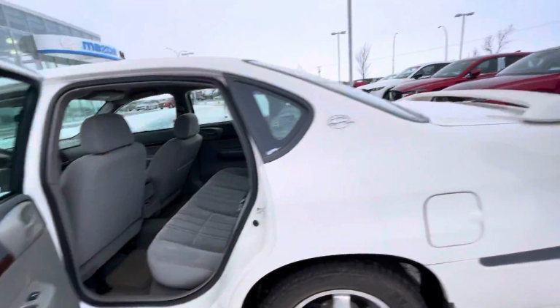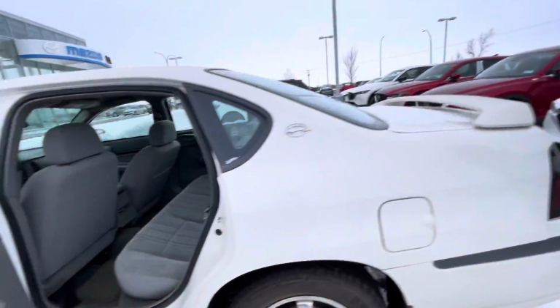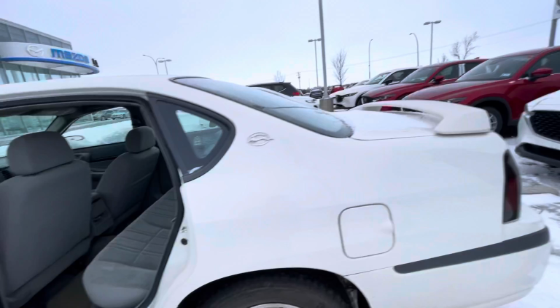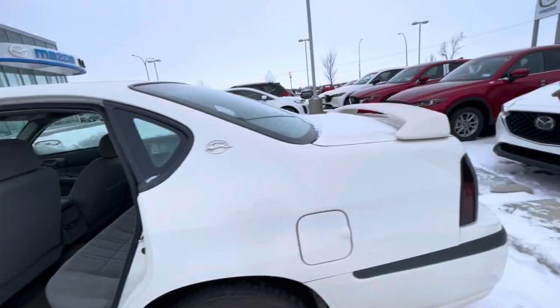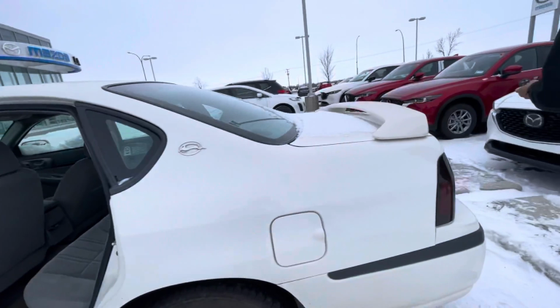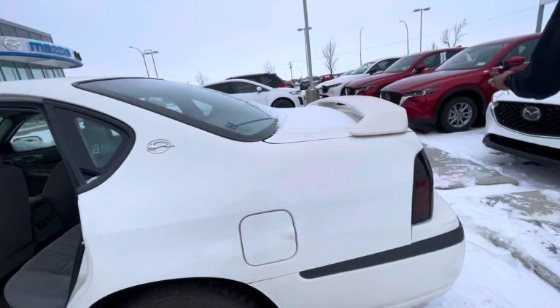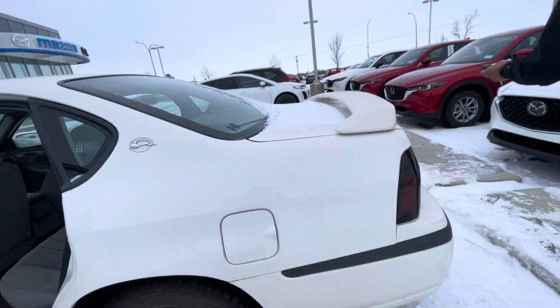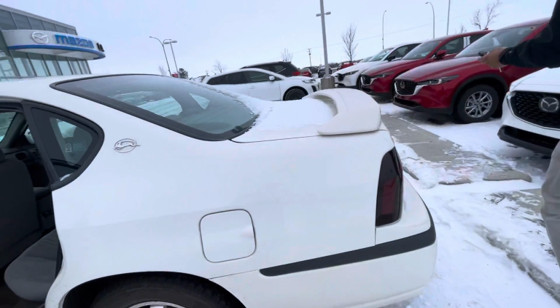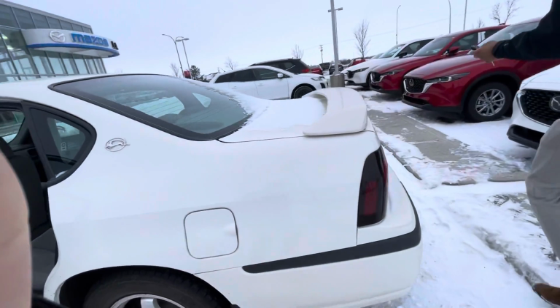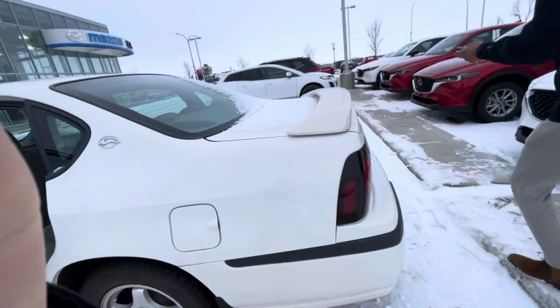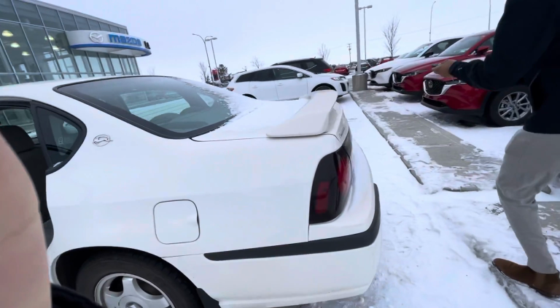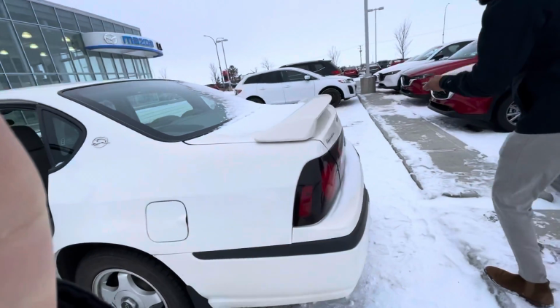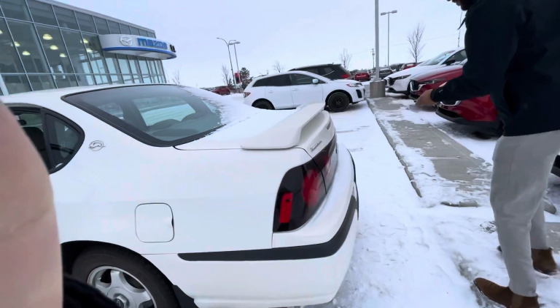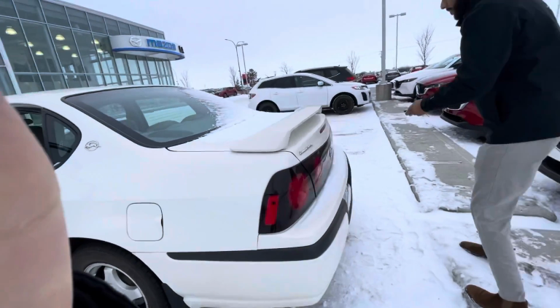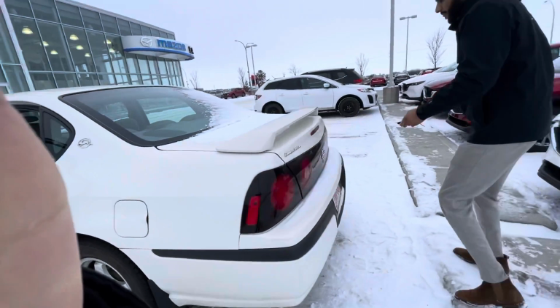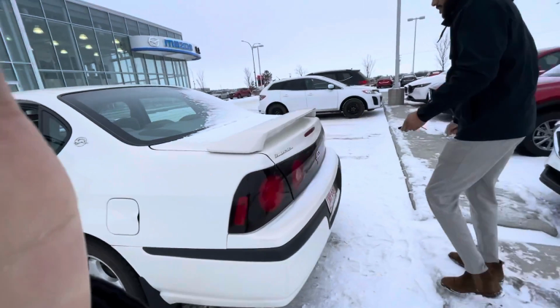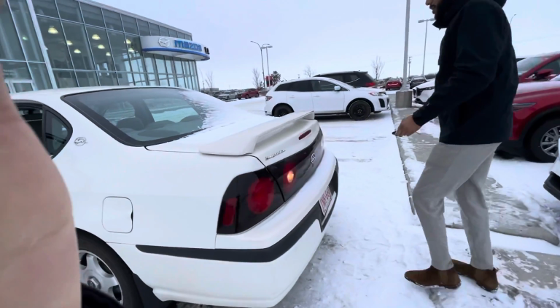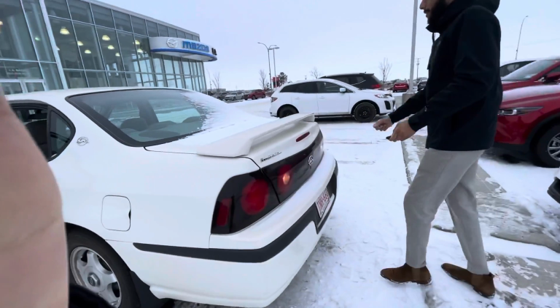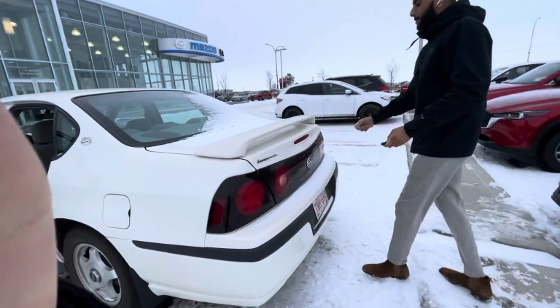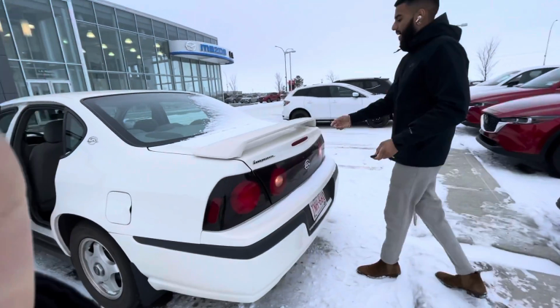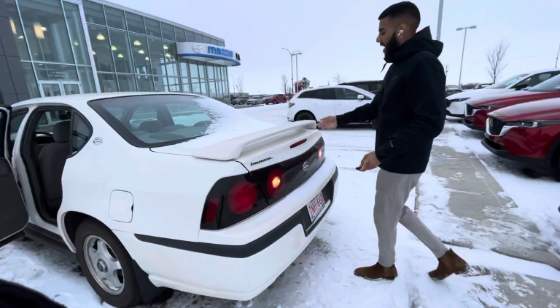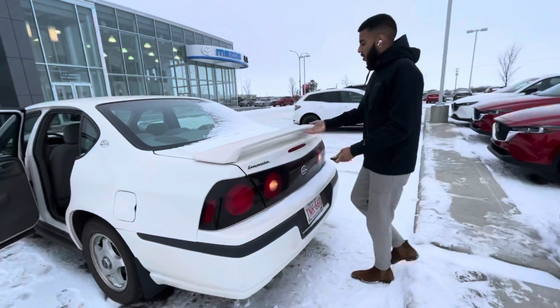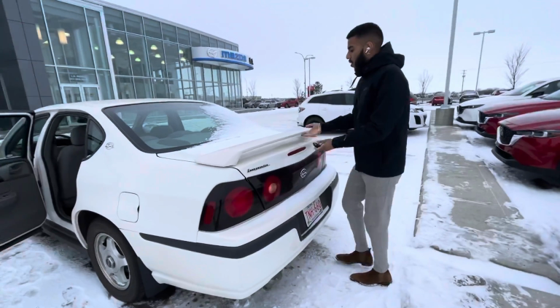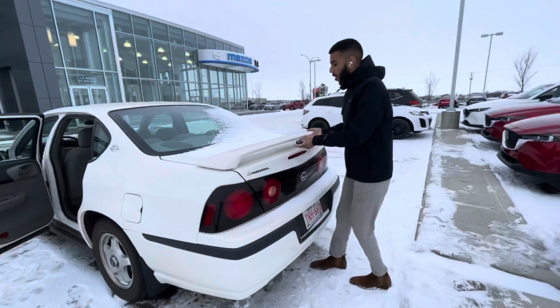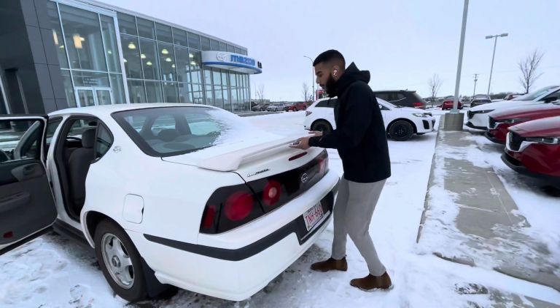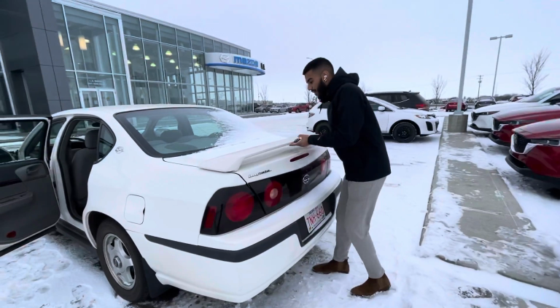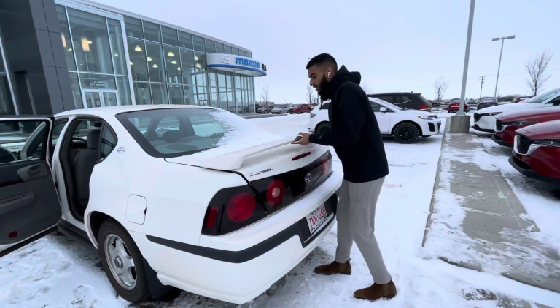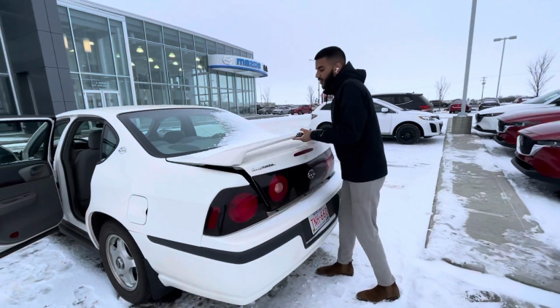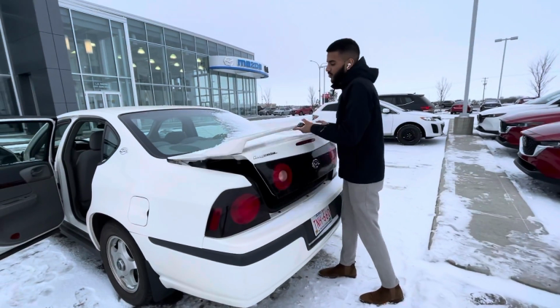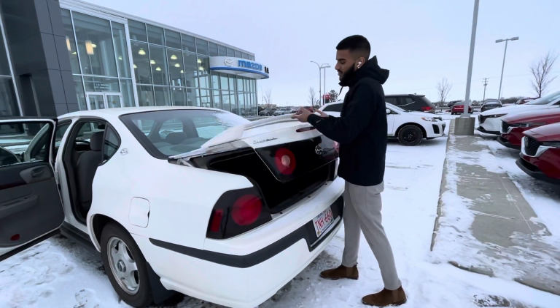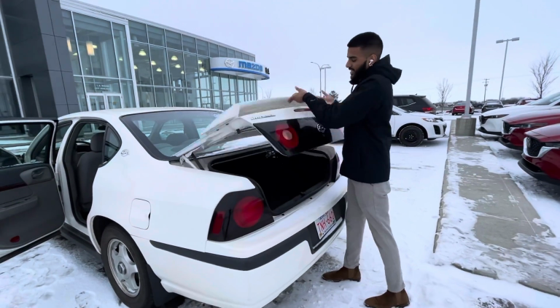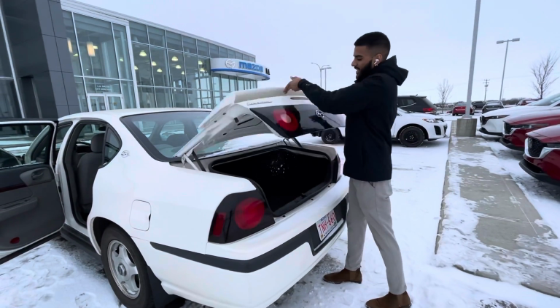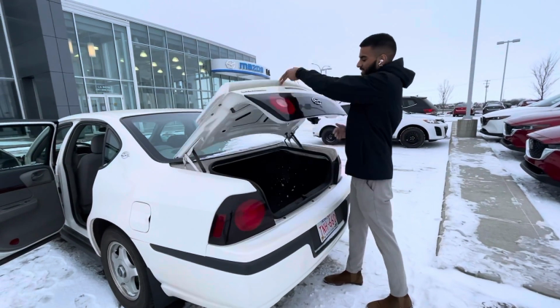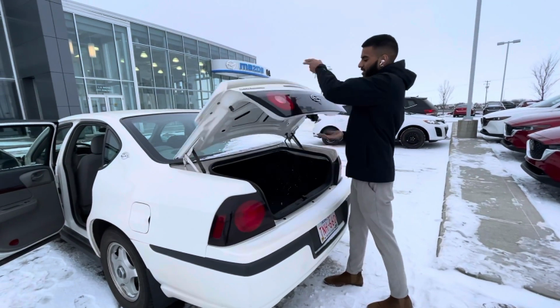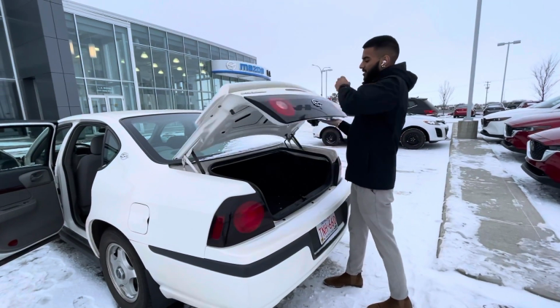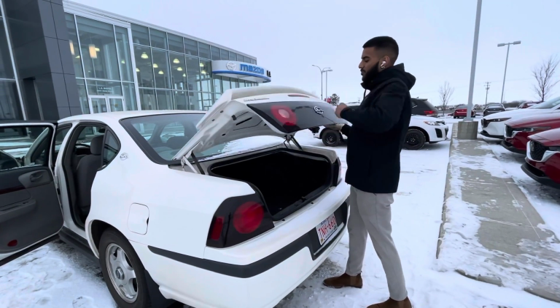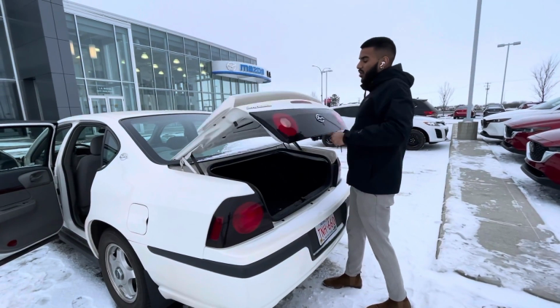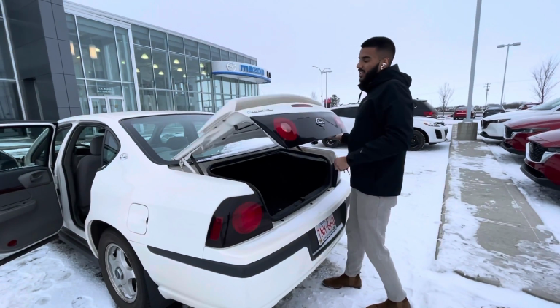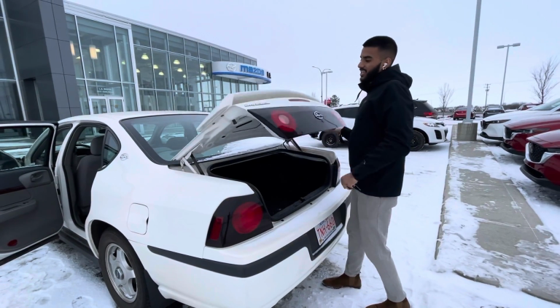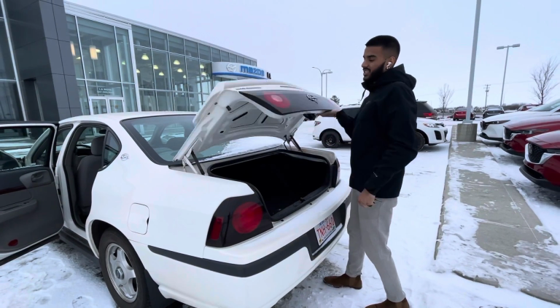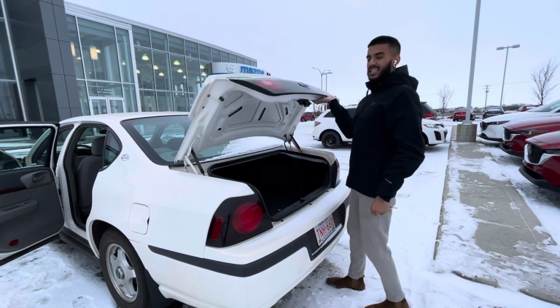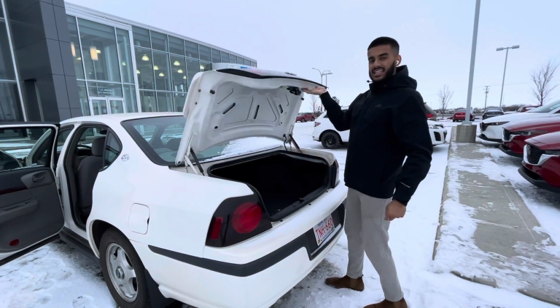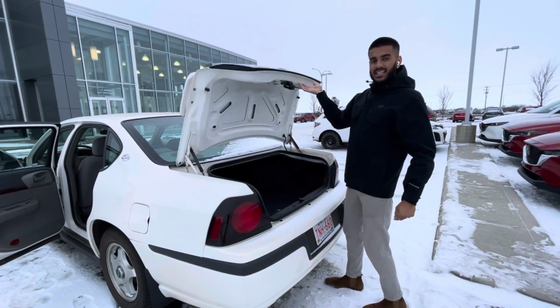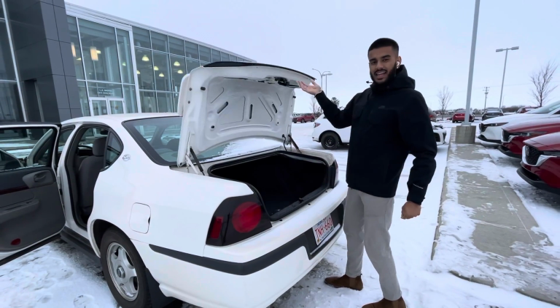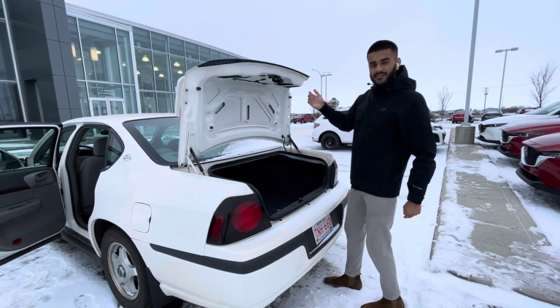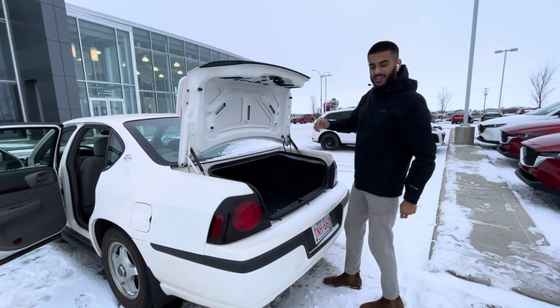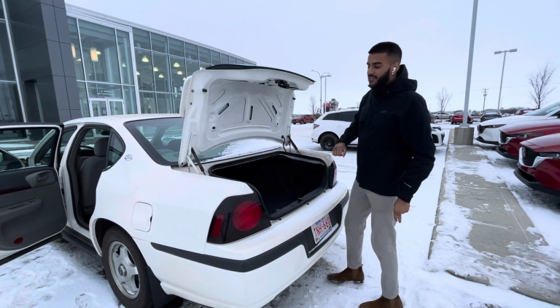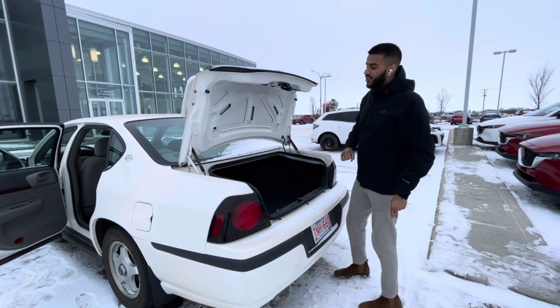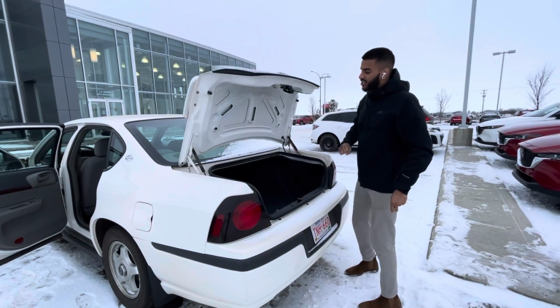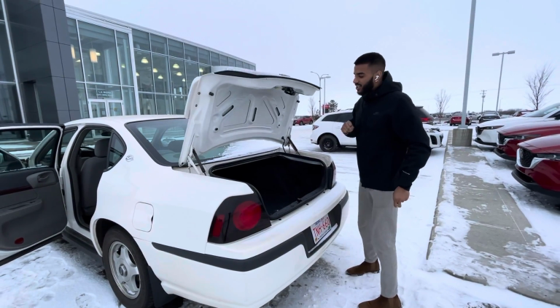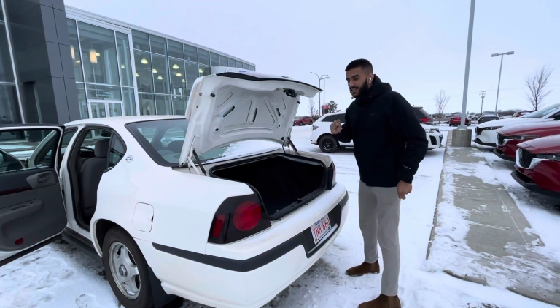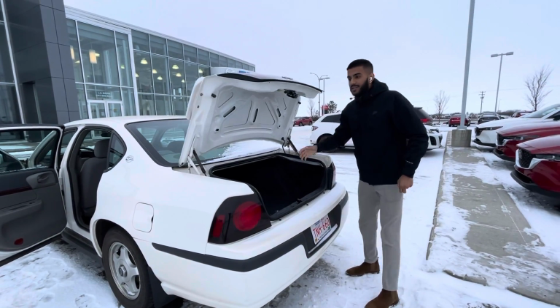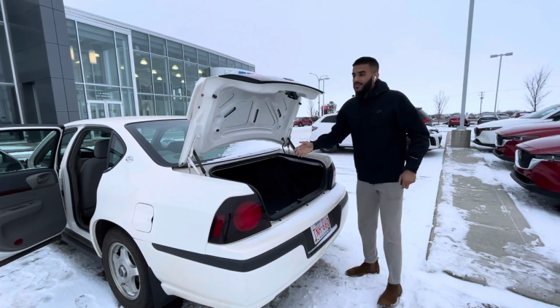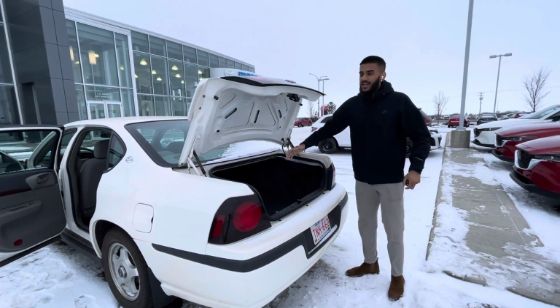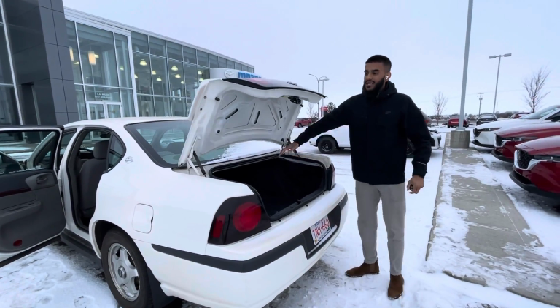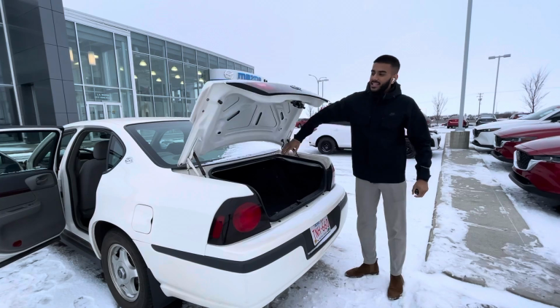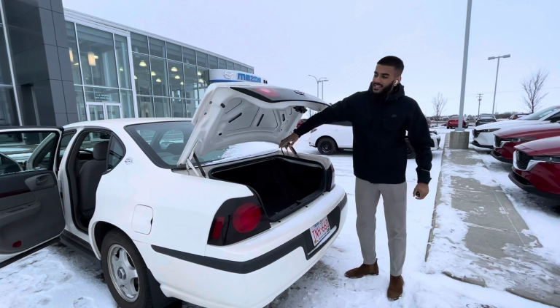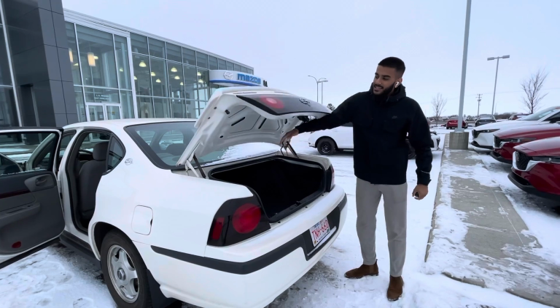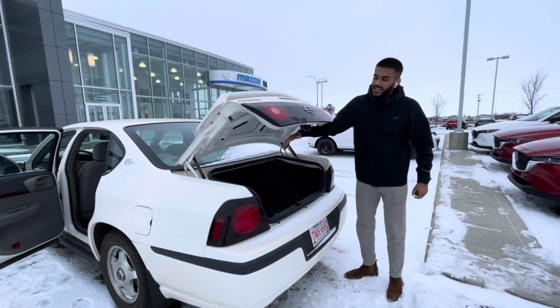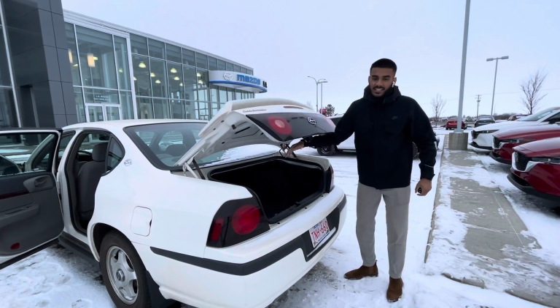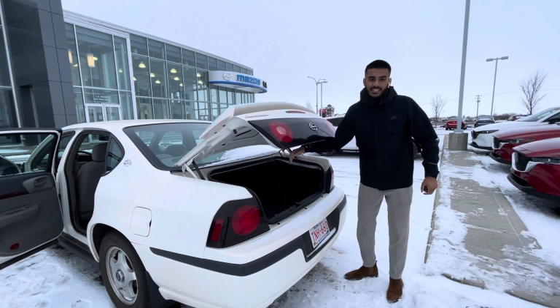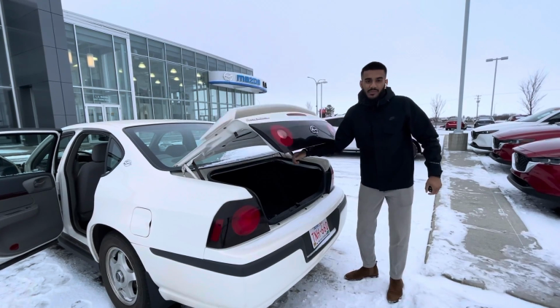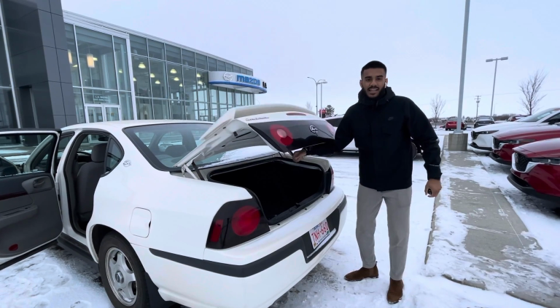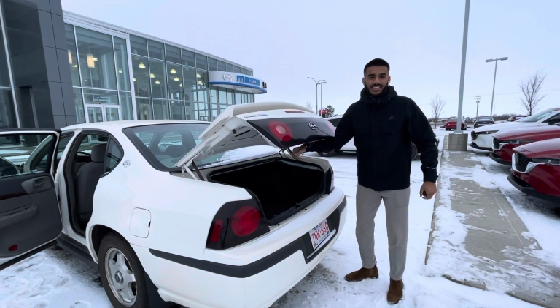Over here to the trunk. Use the spoiler as leverage and you get tons of space.